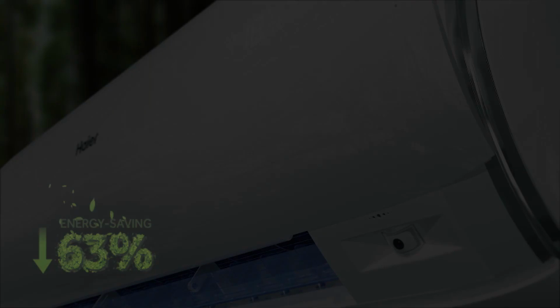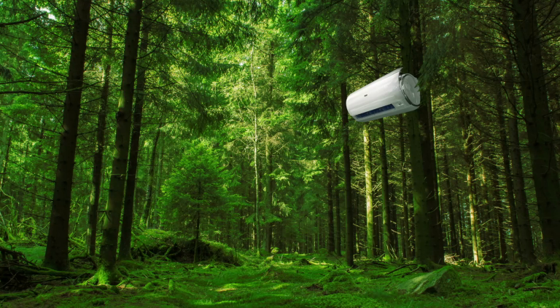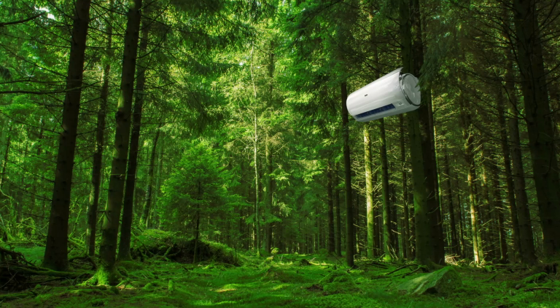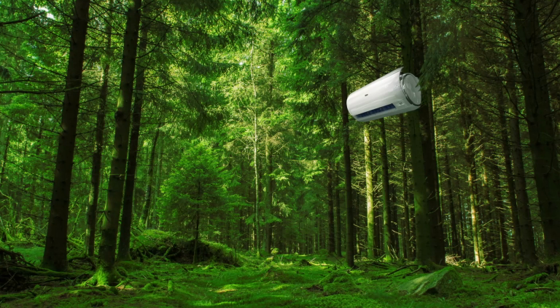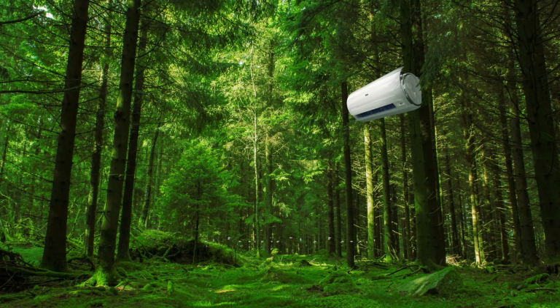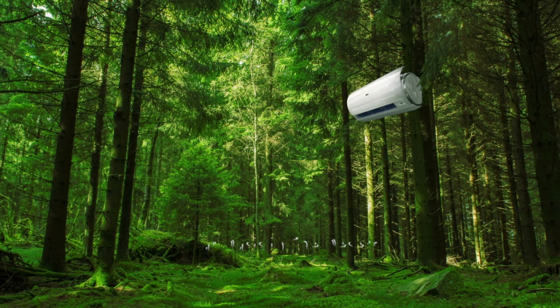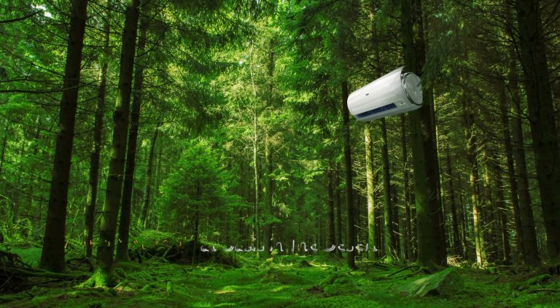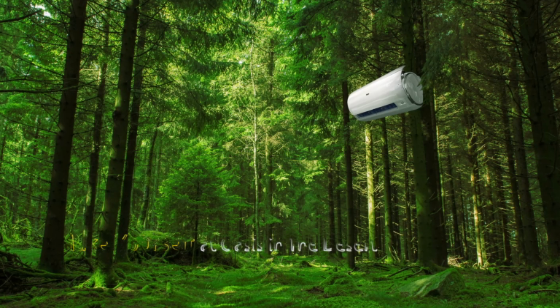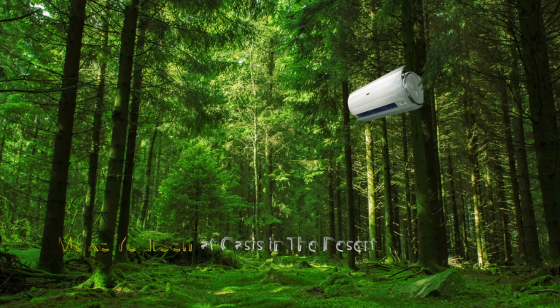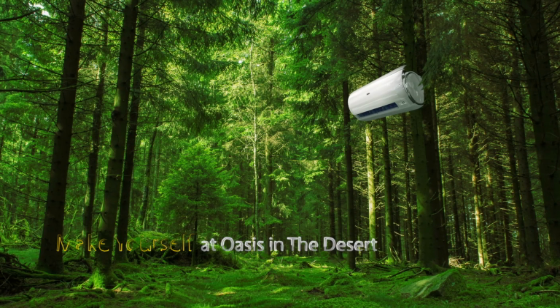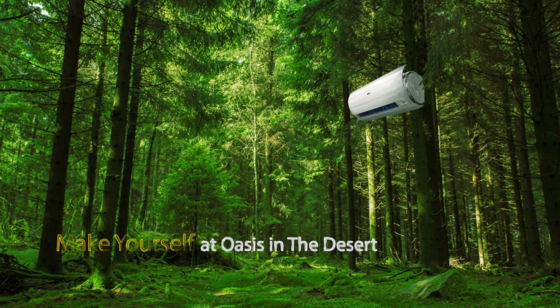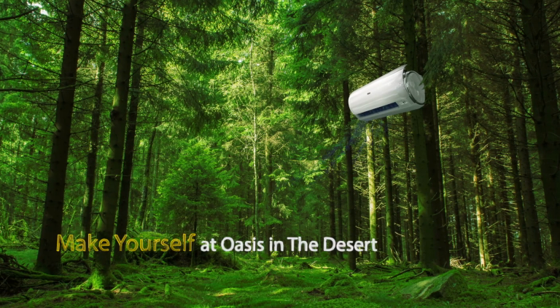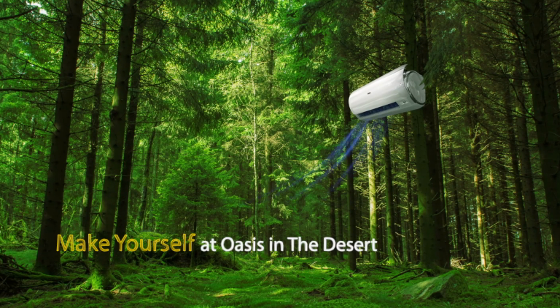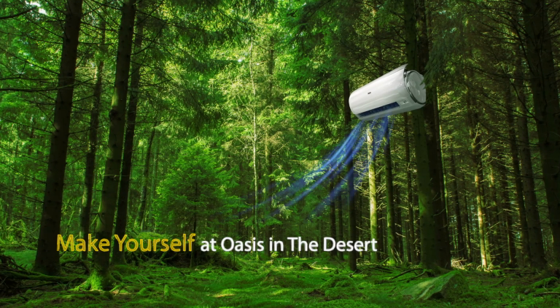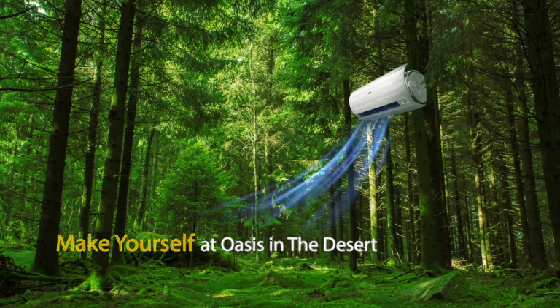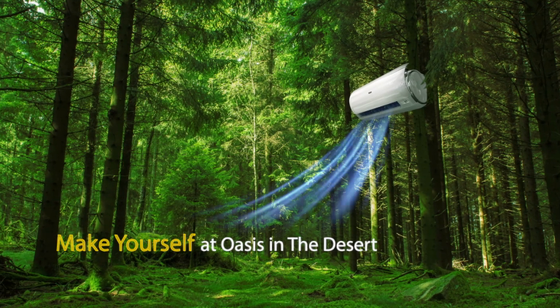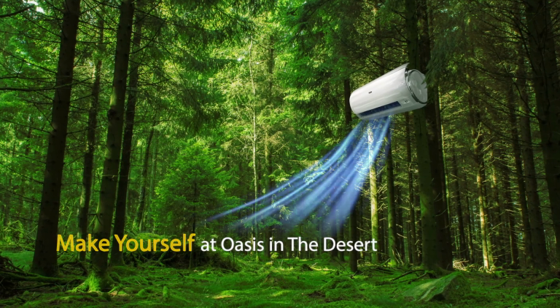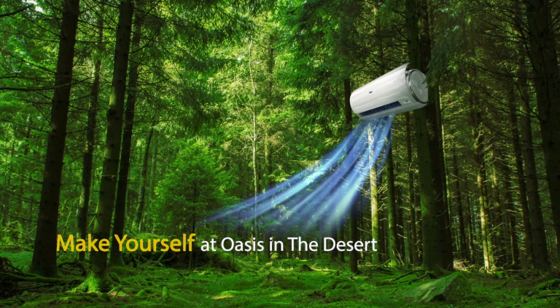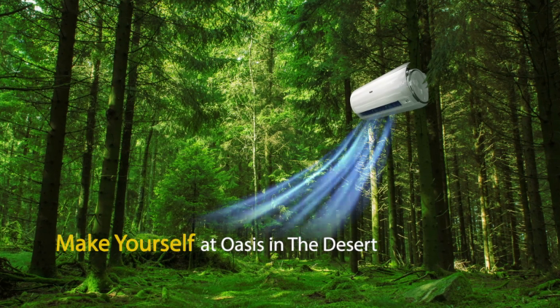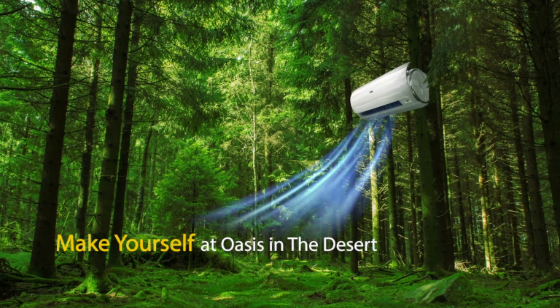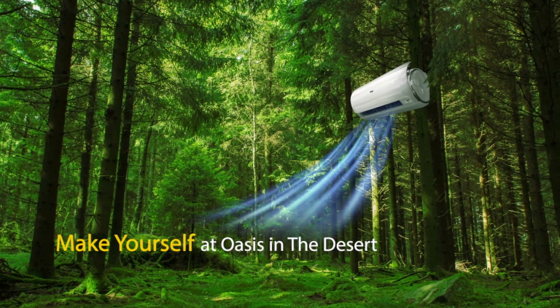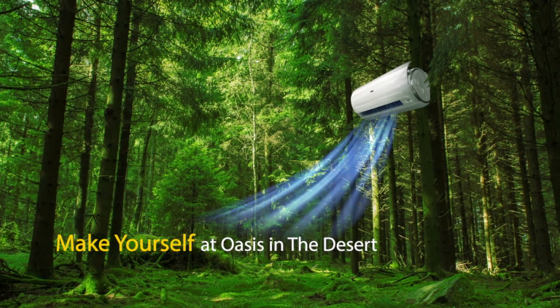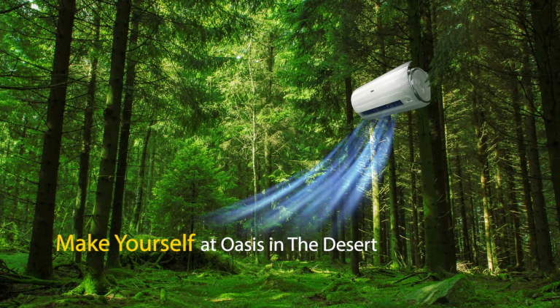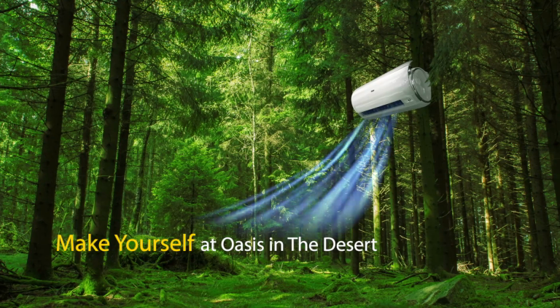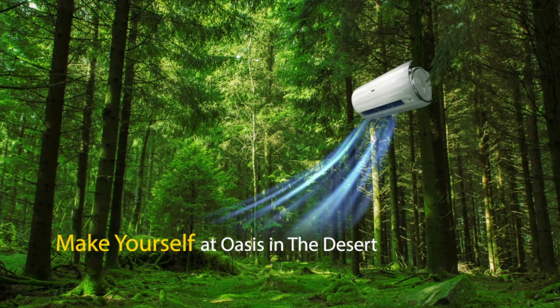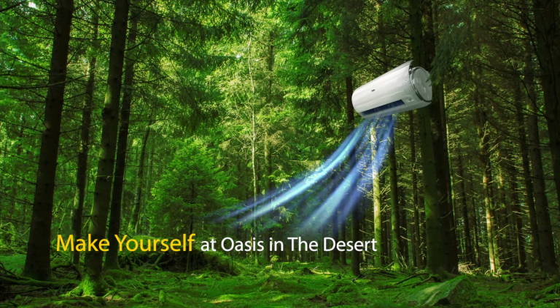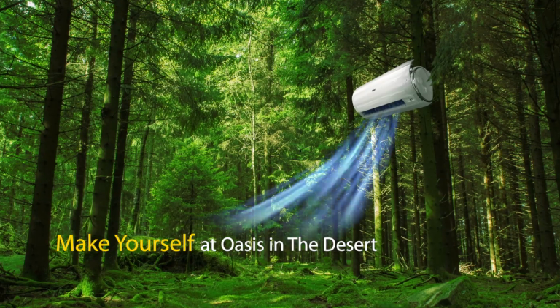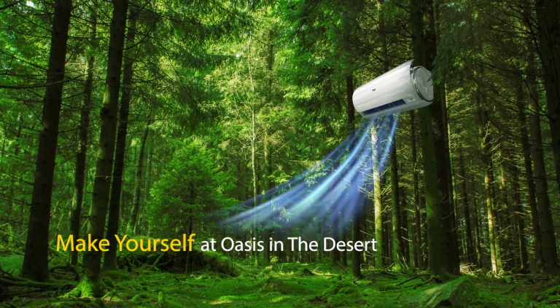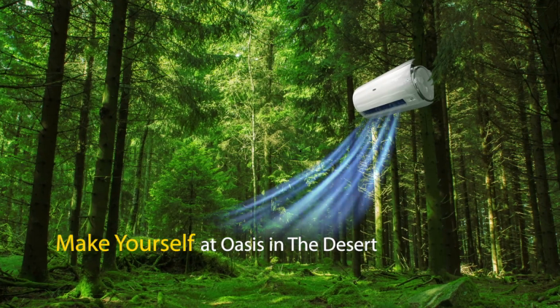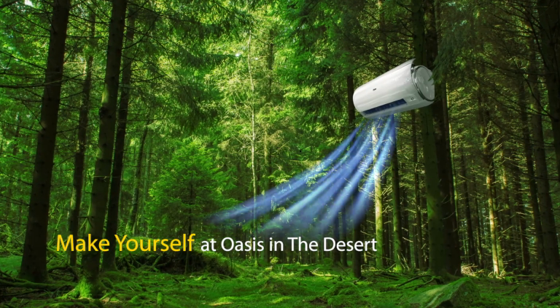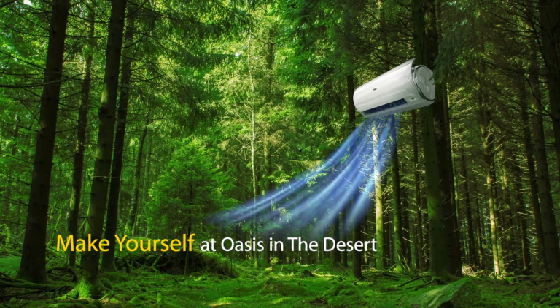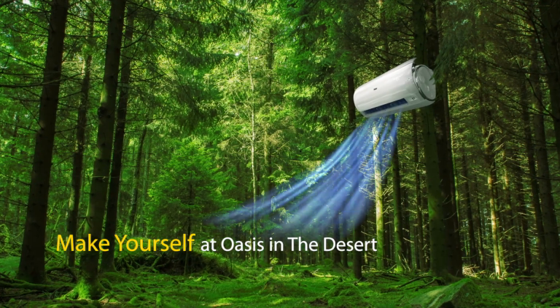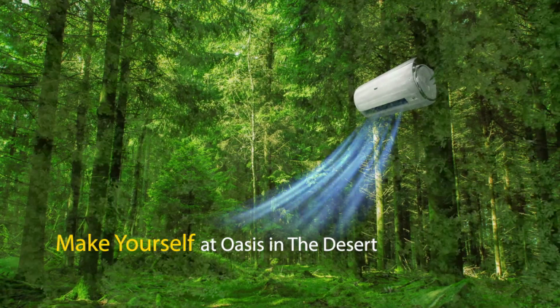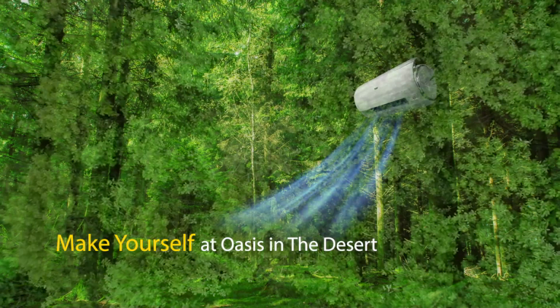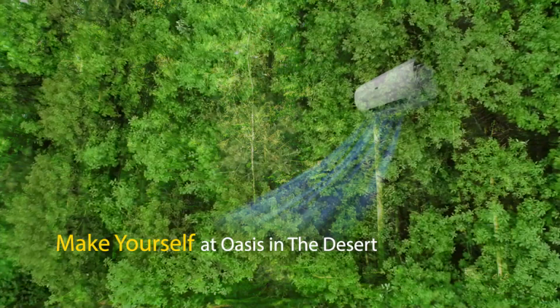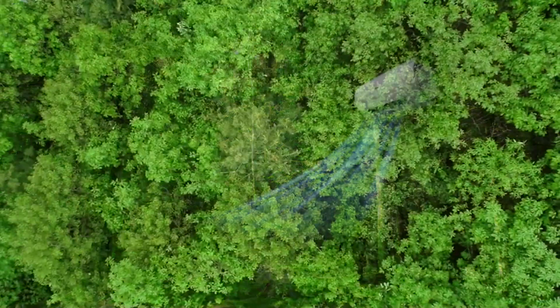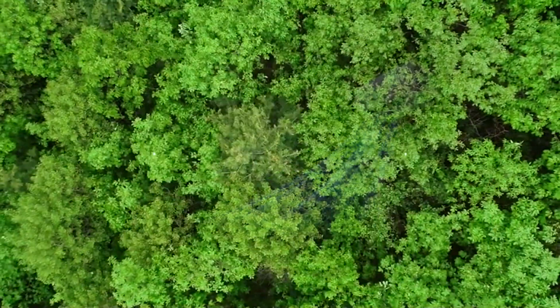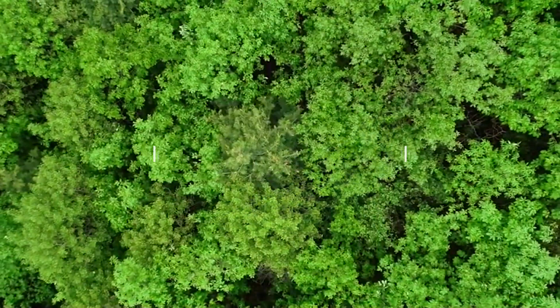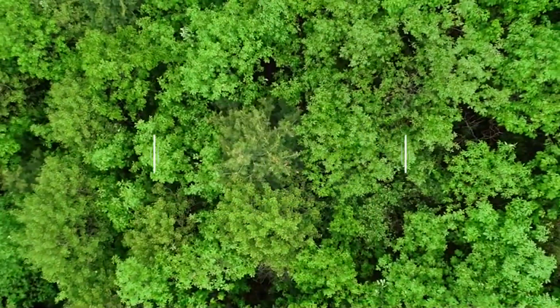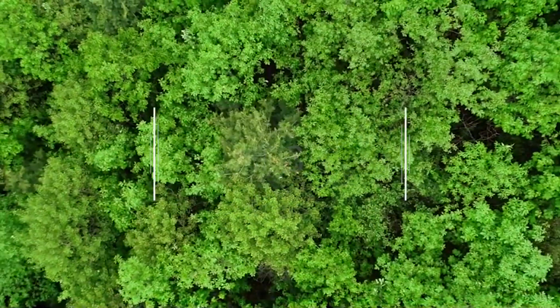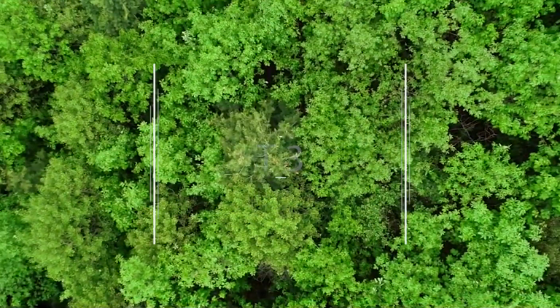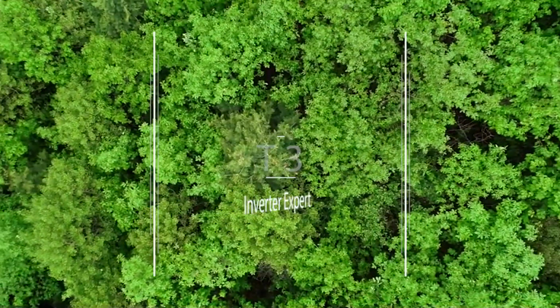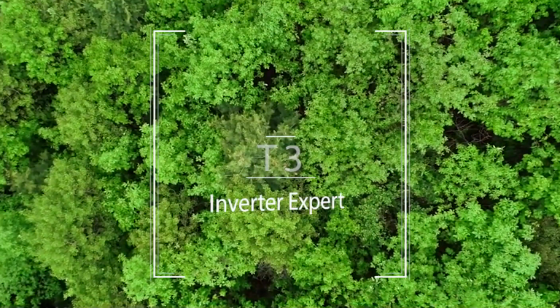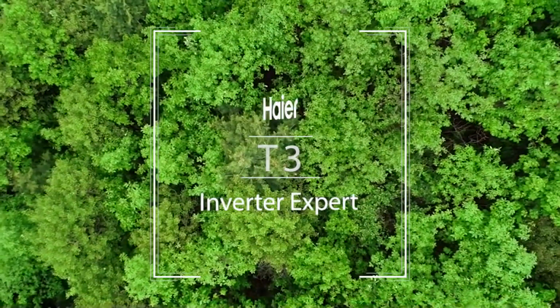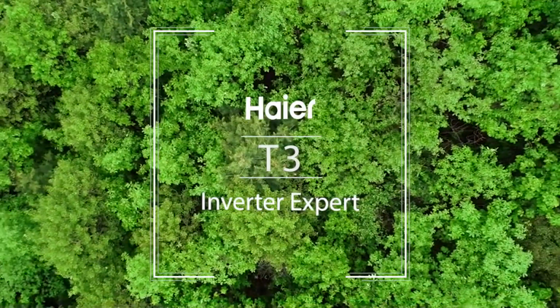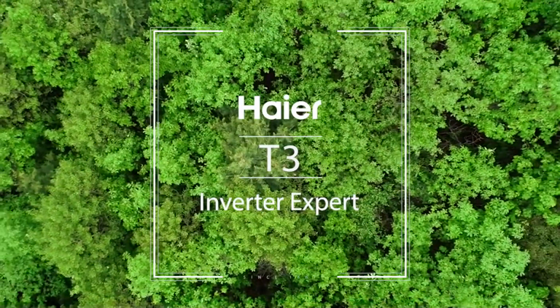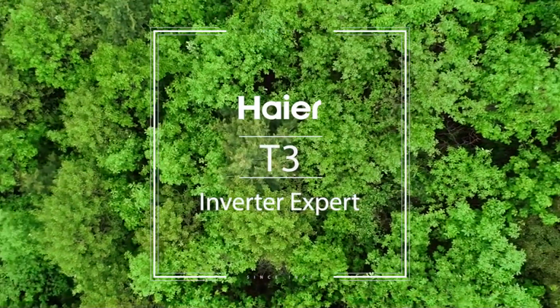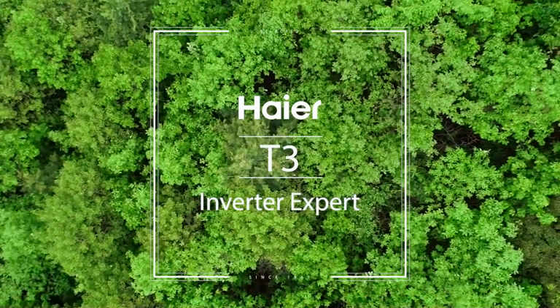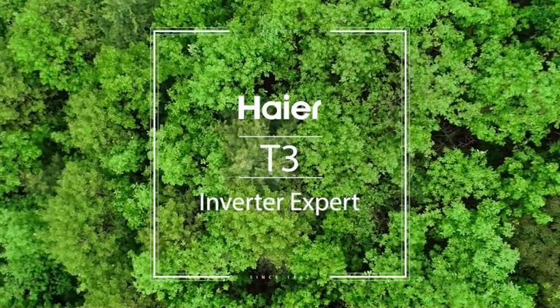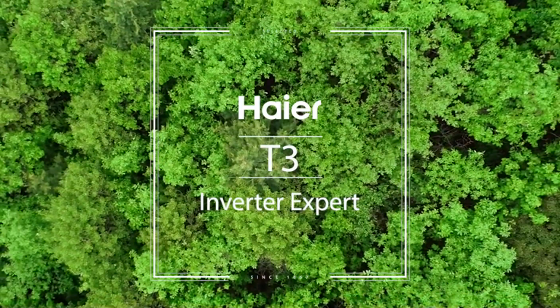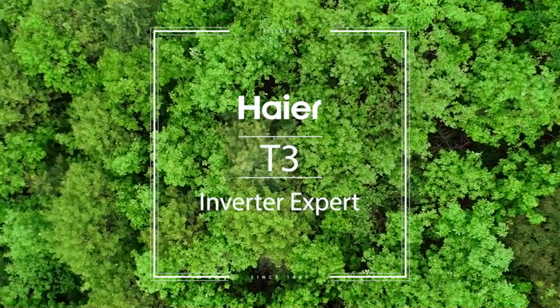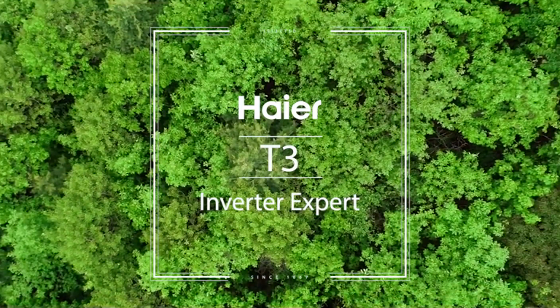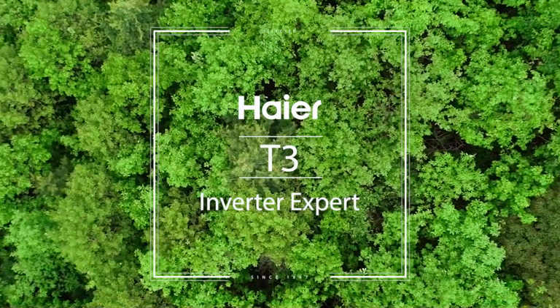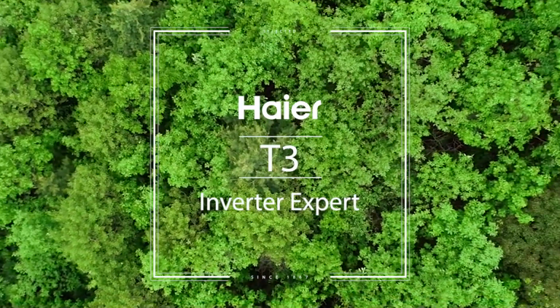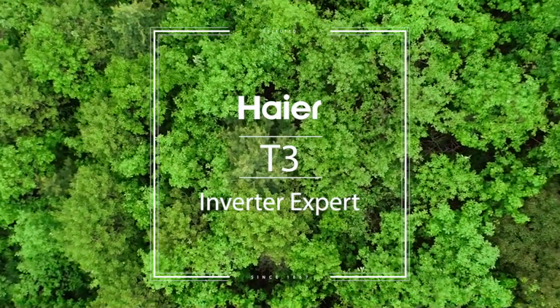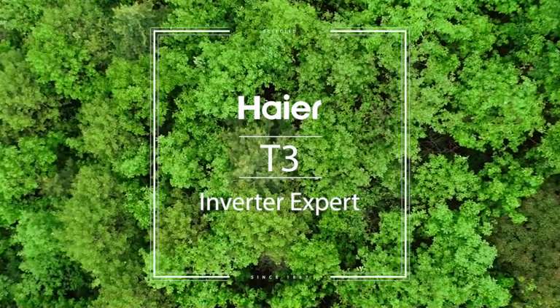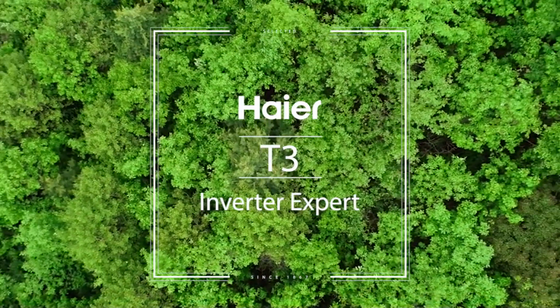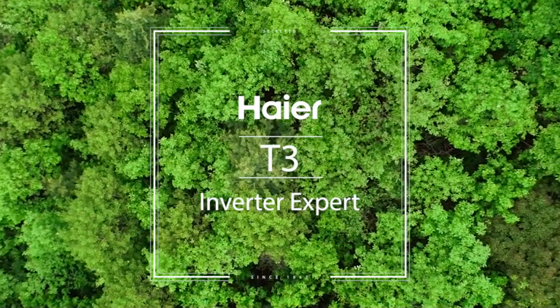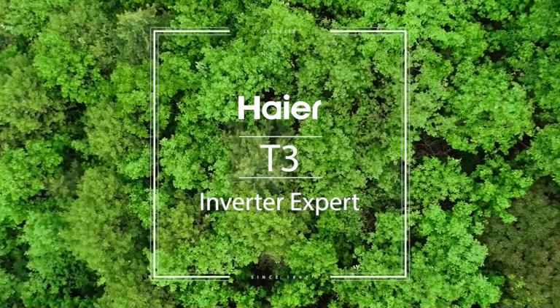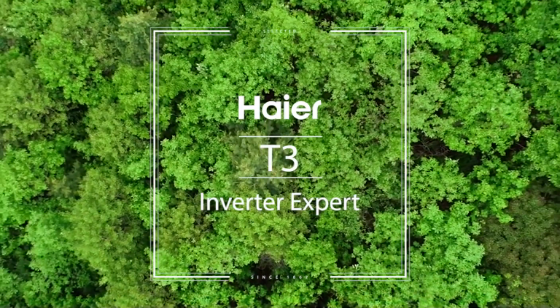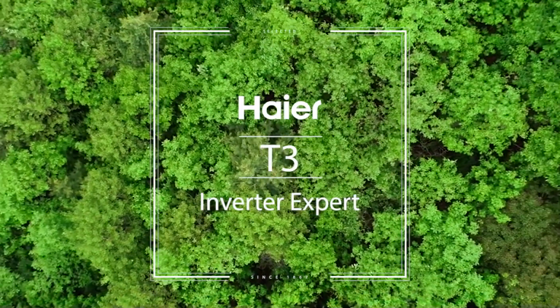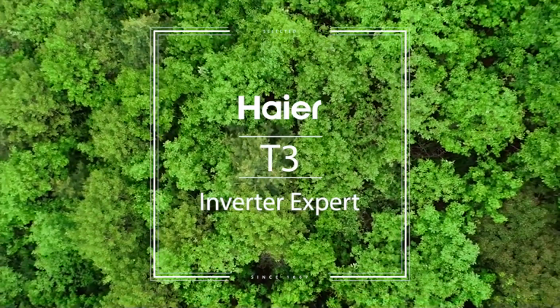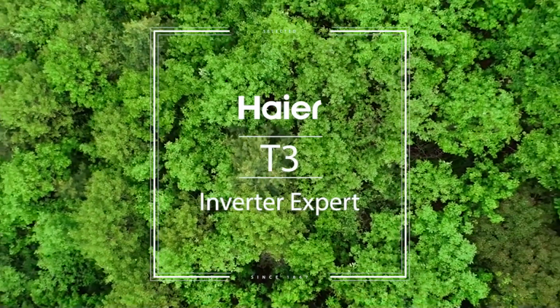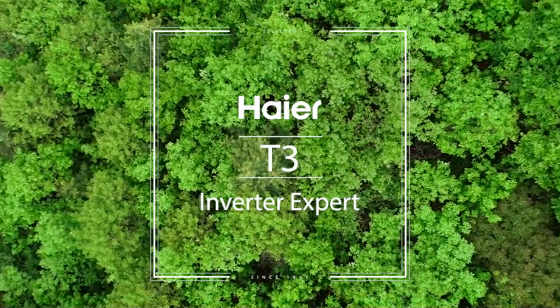Make yourself an oasis in the desert. Haier T3 Inverter Expert.